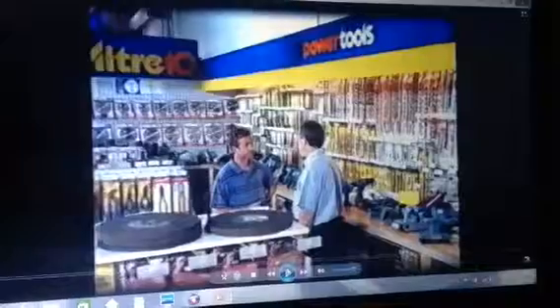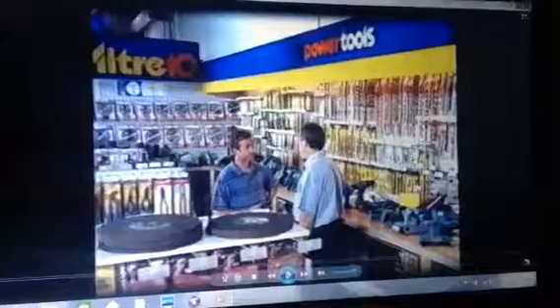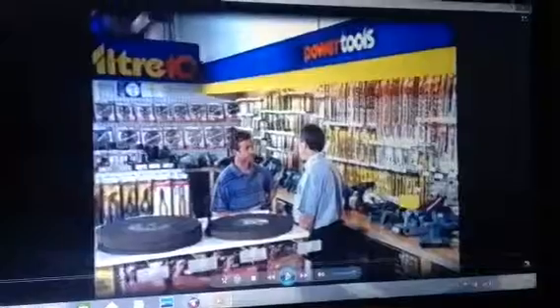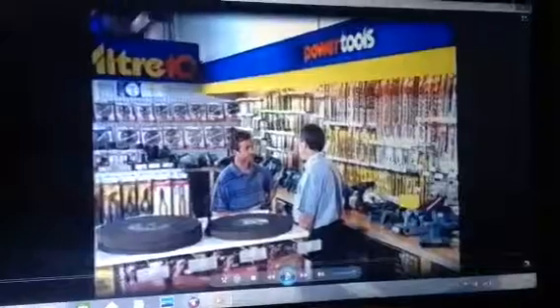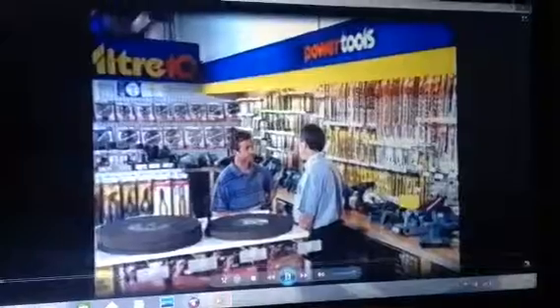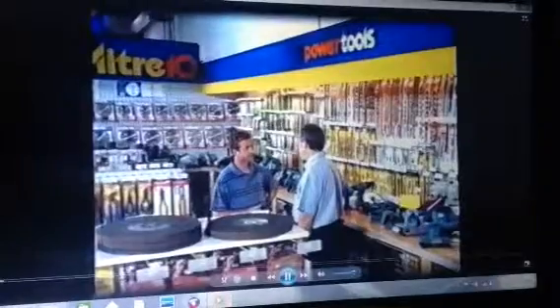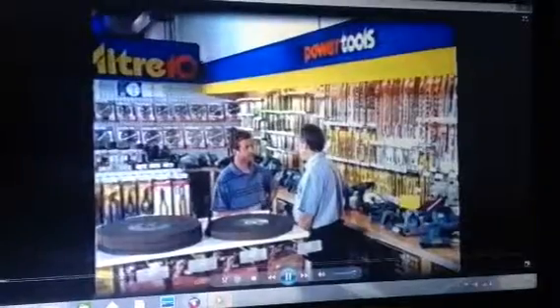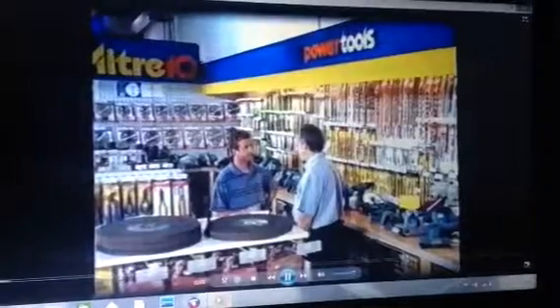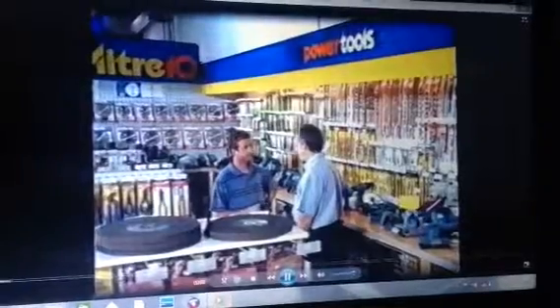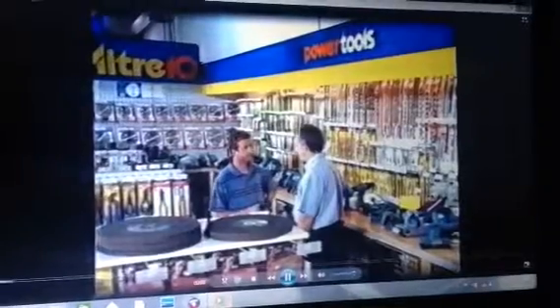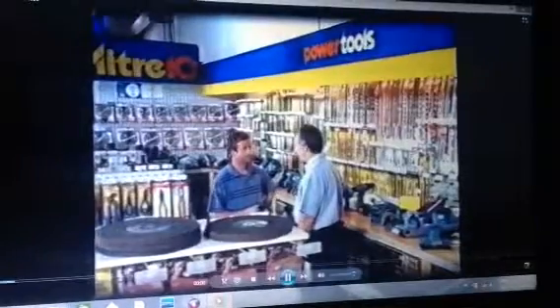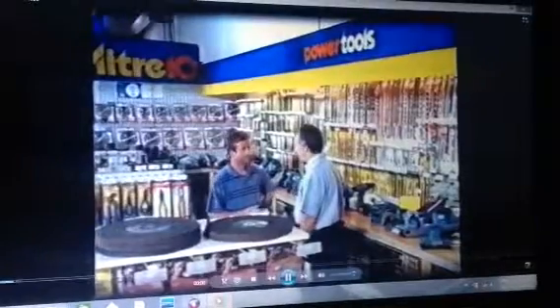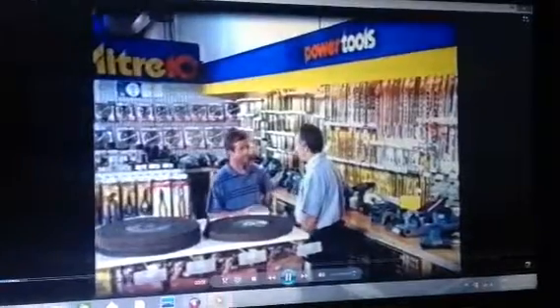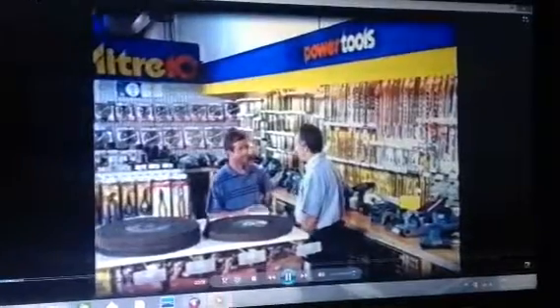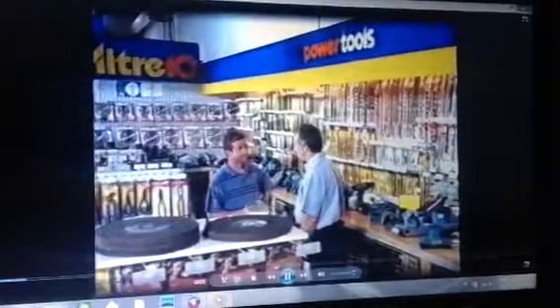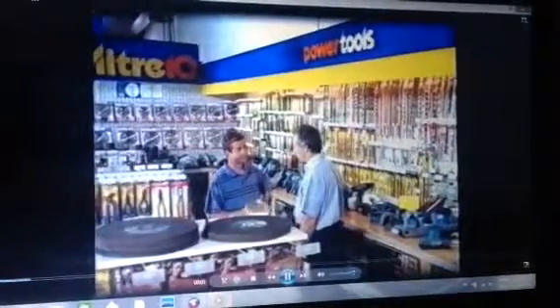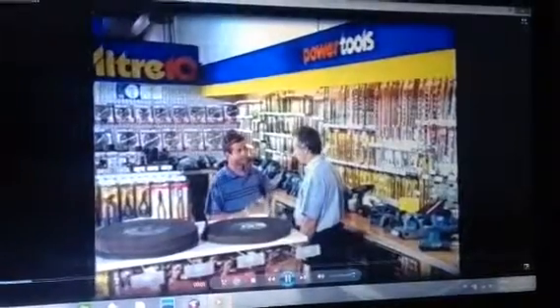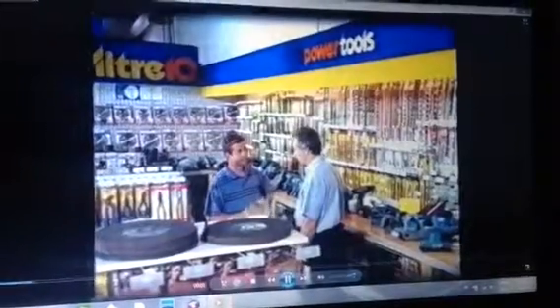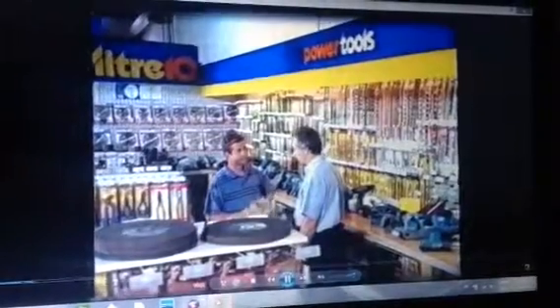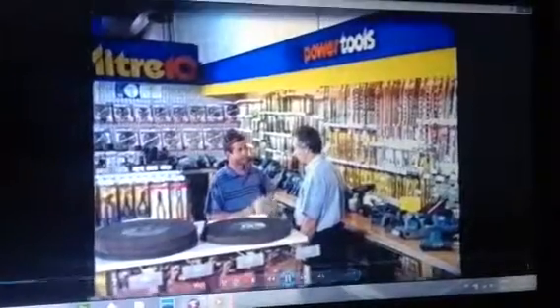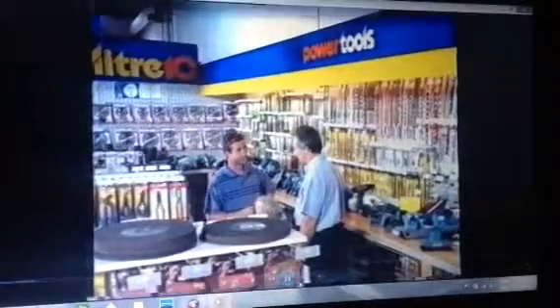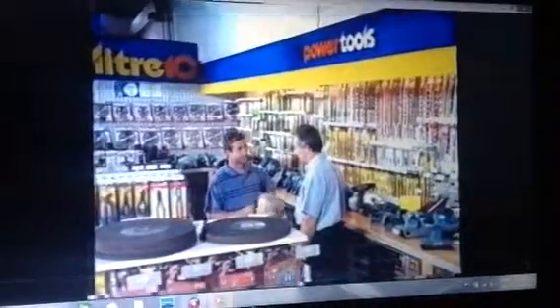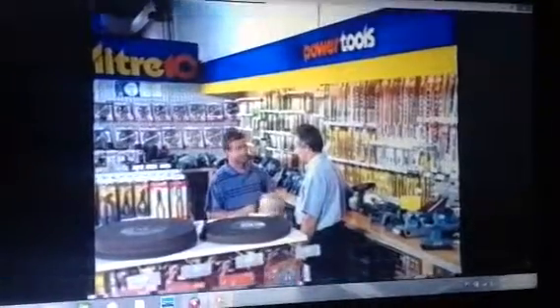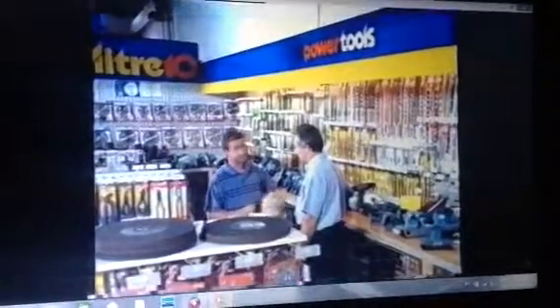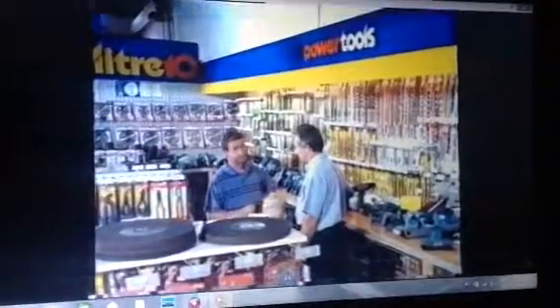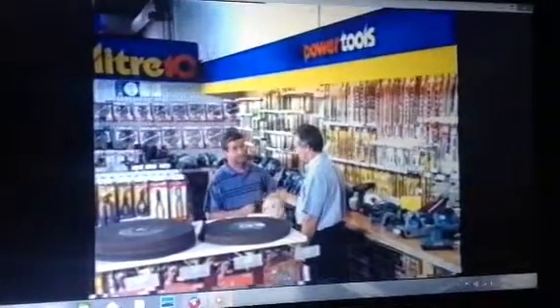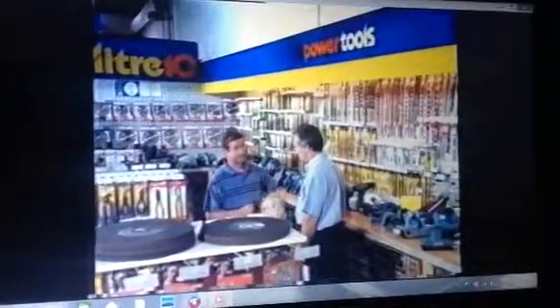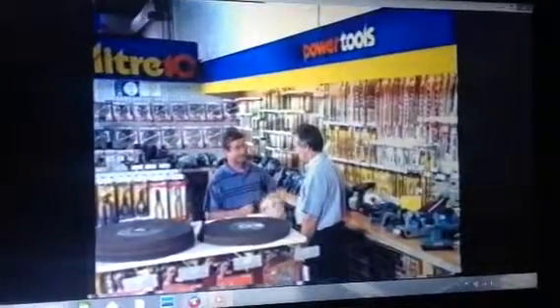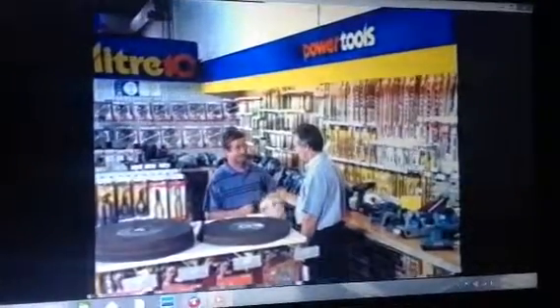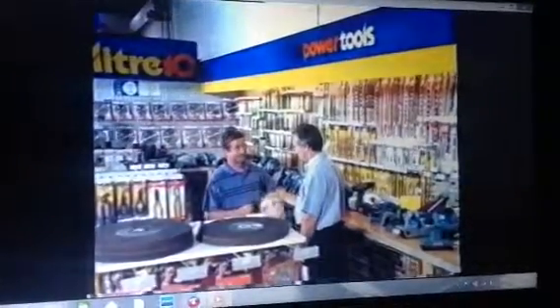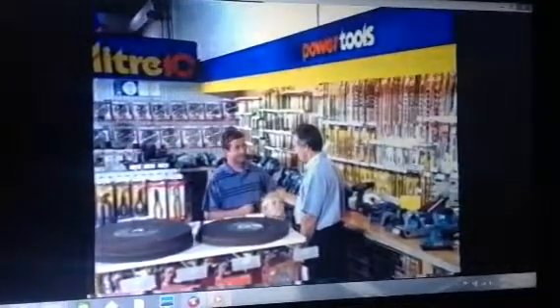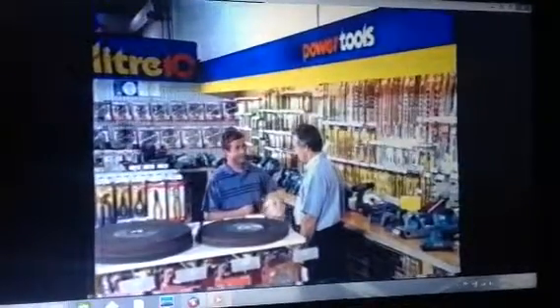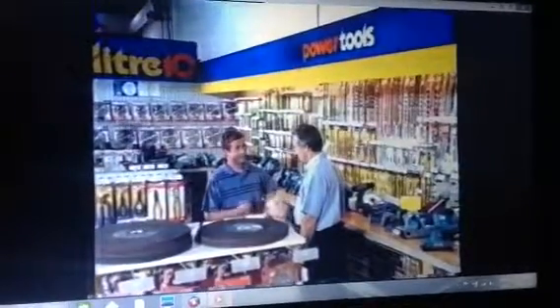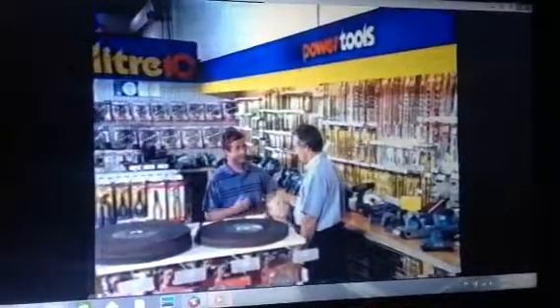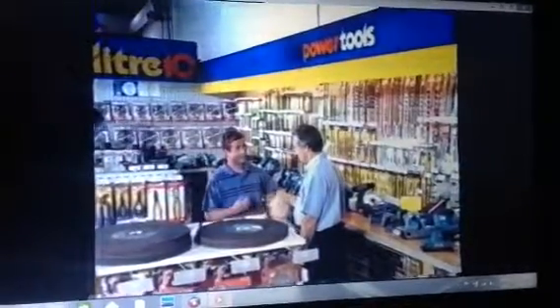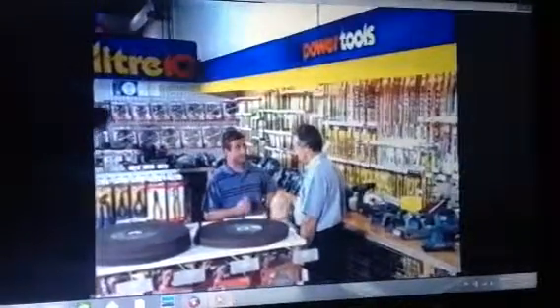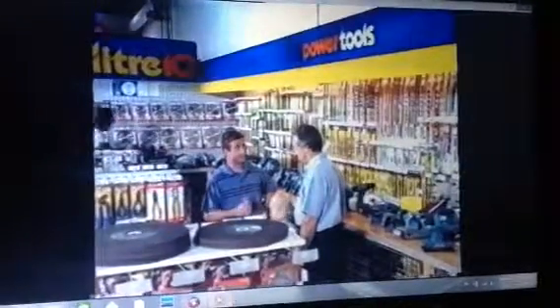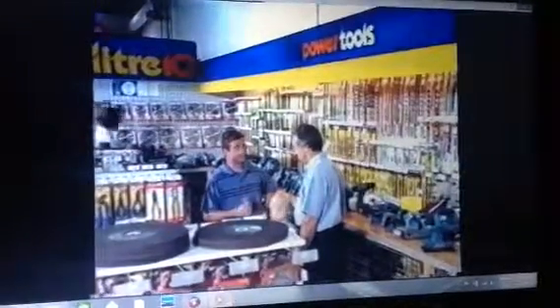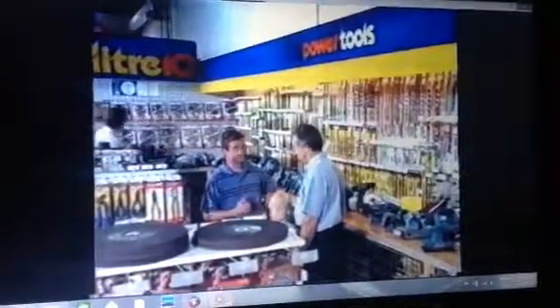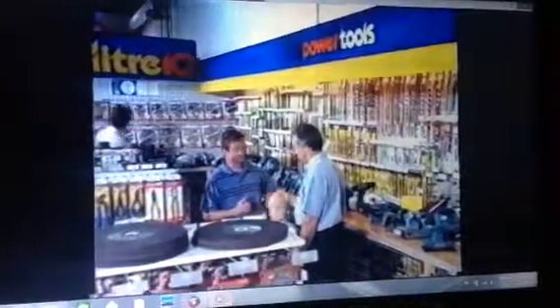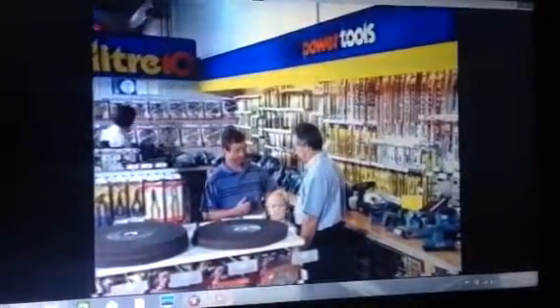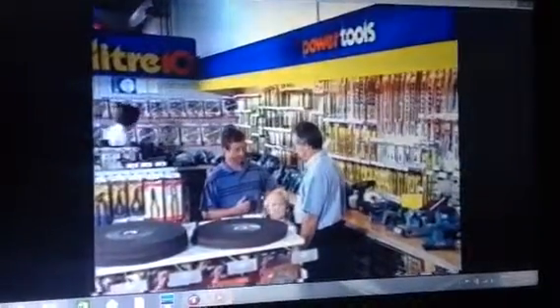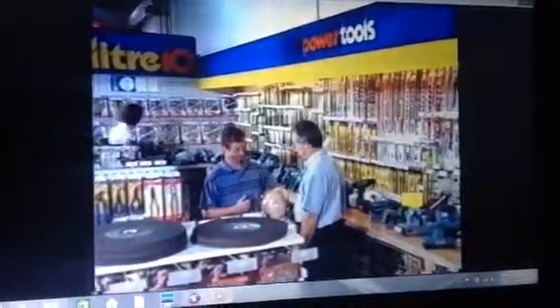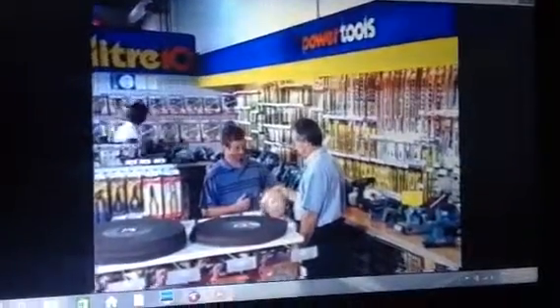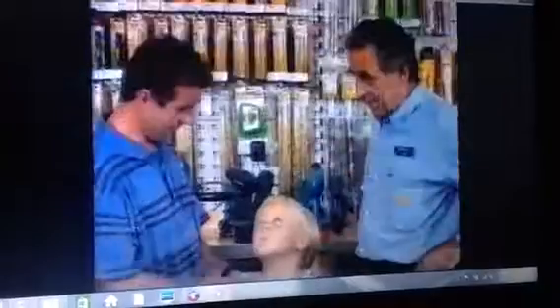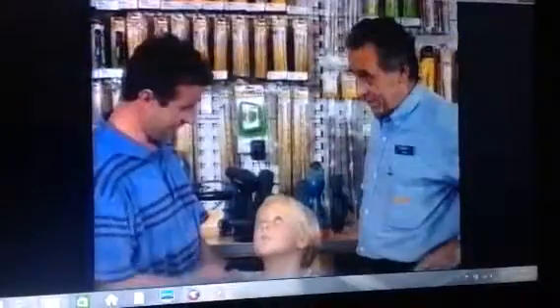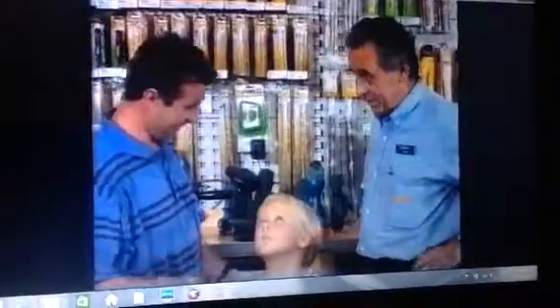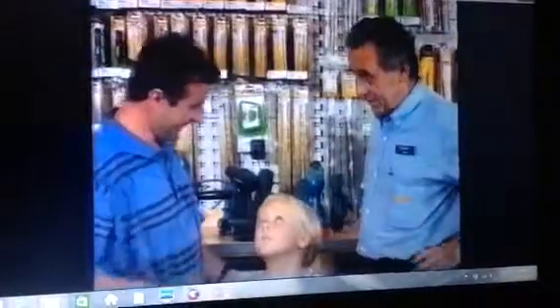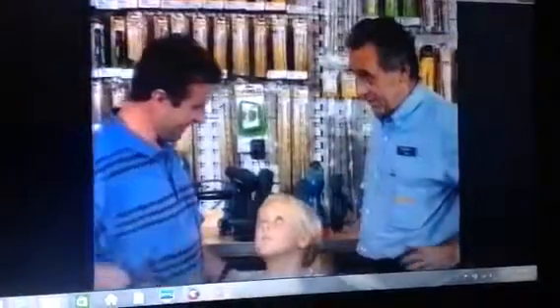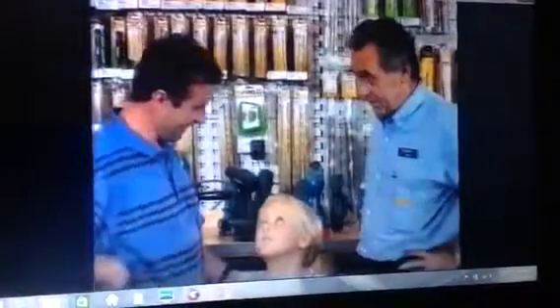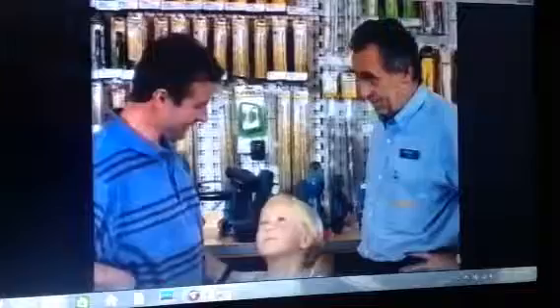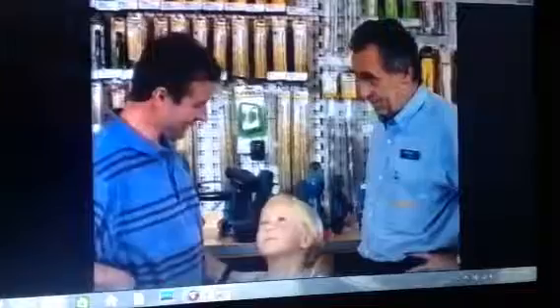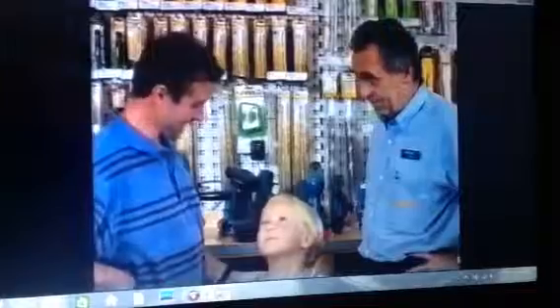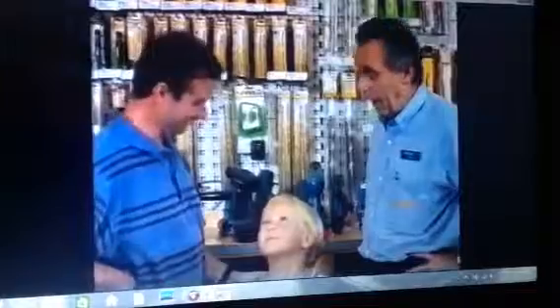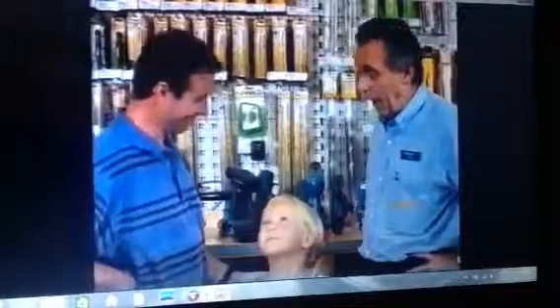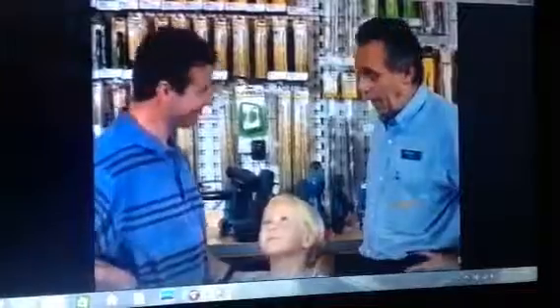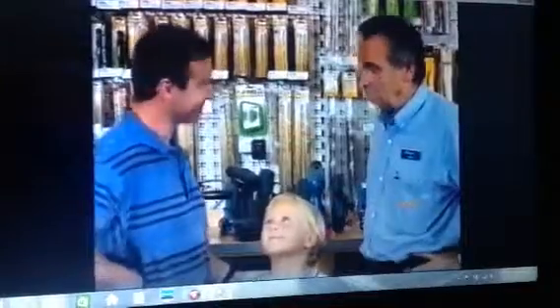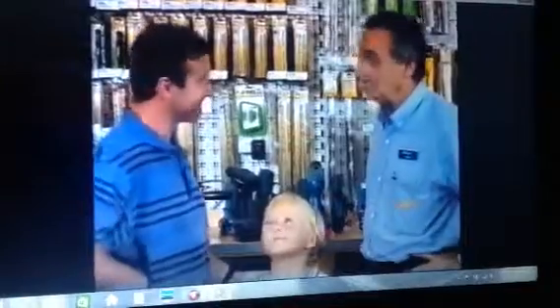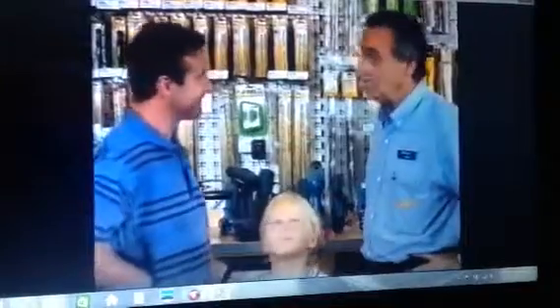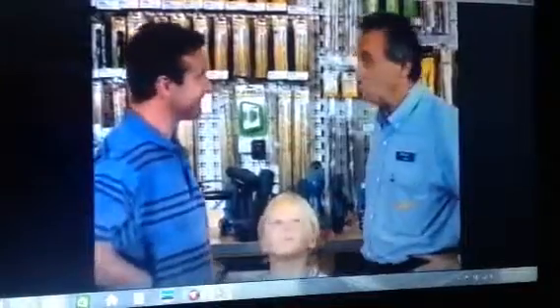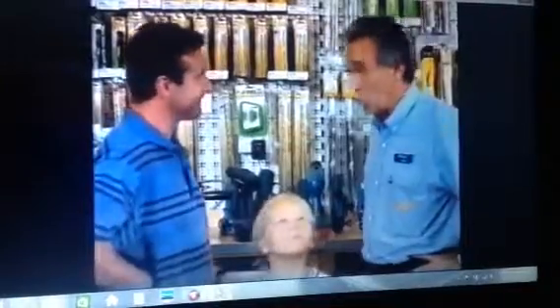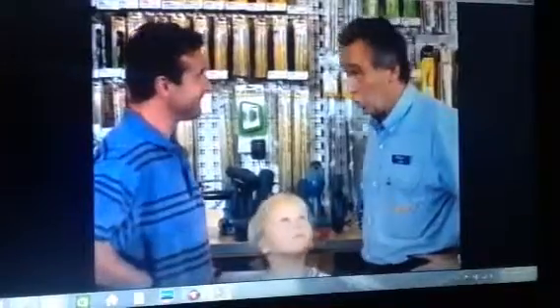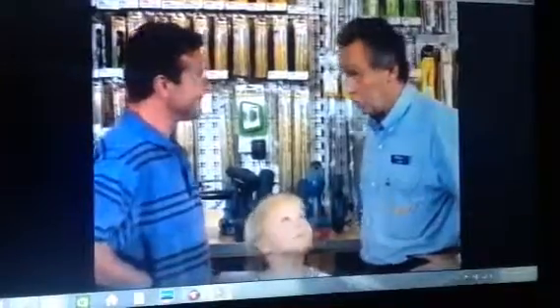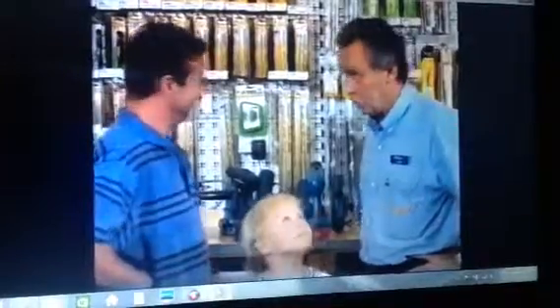So you definitely want cordless. Oh, there's the roof, back fence, there's the cubby house. Cordless.